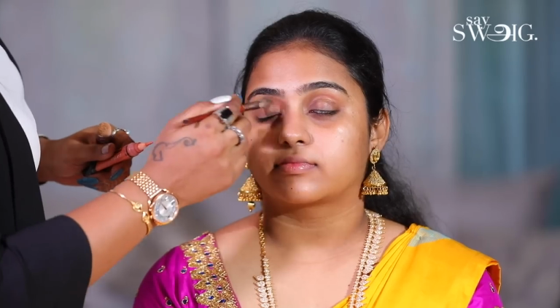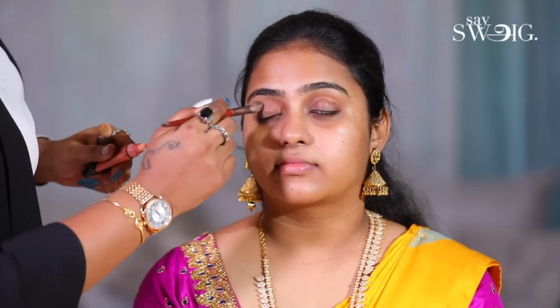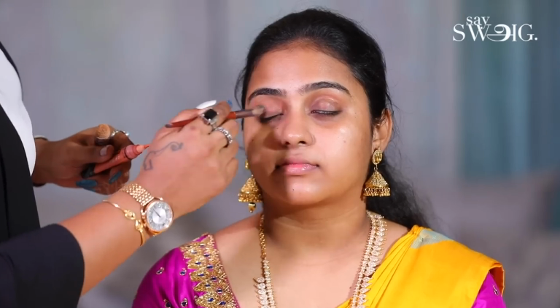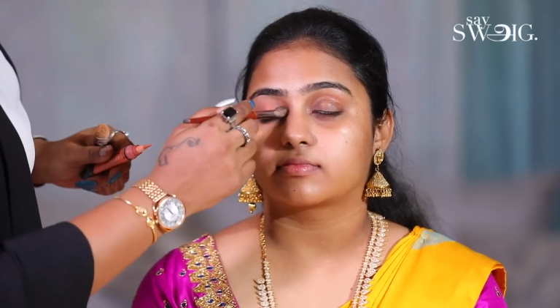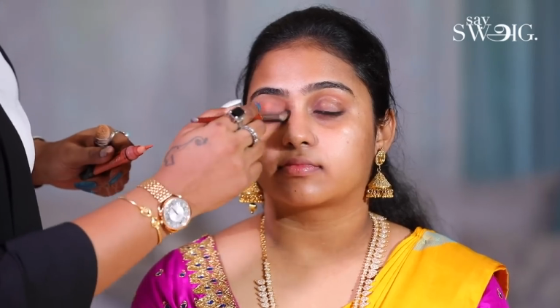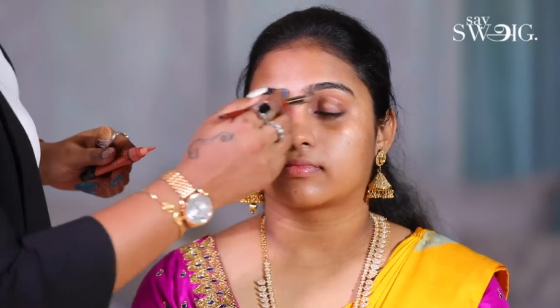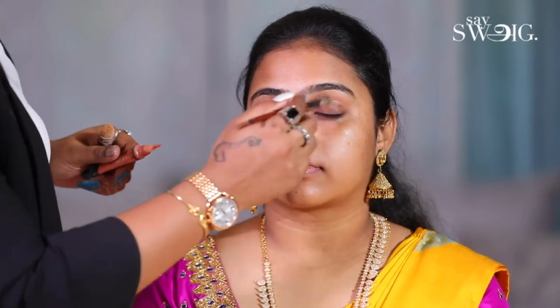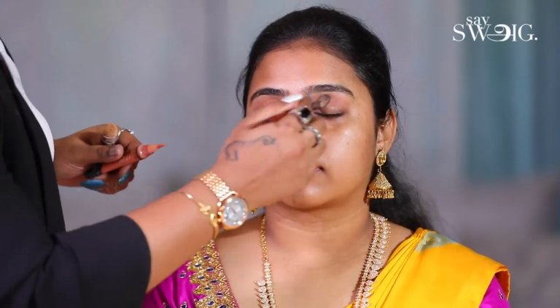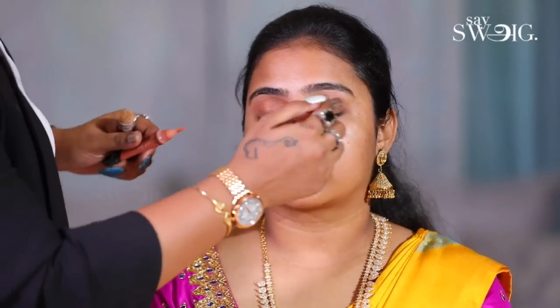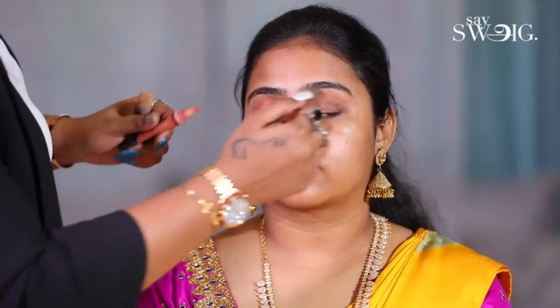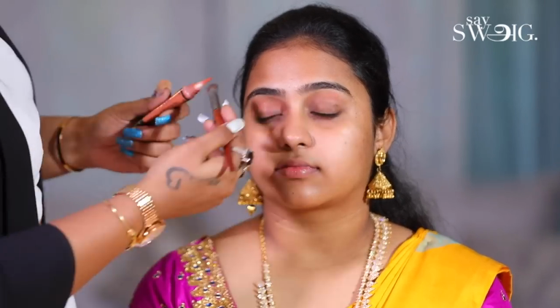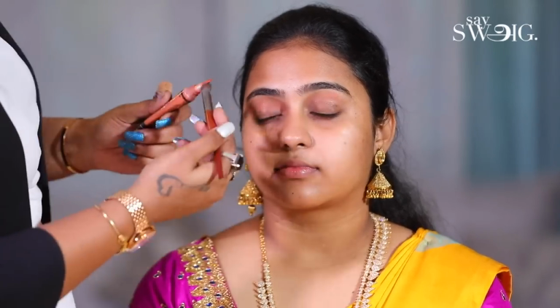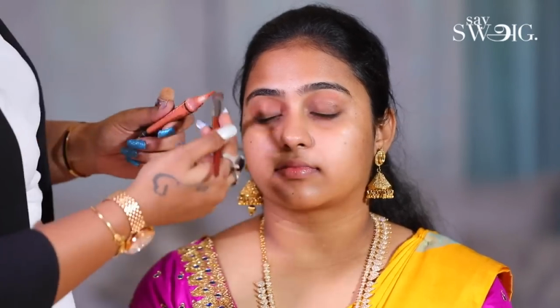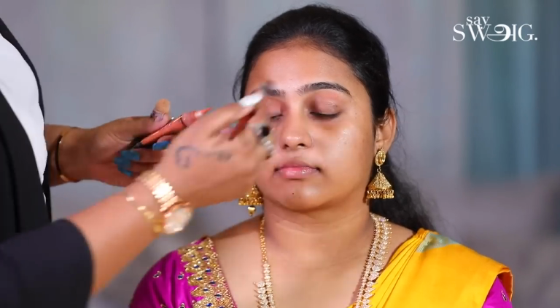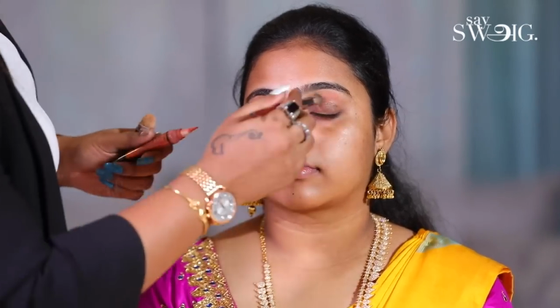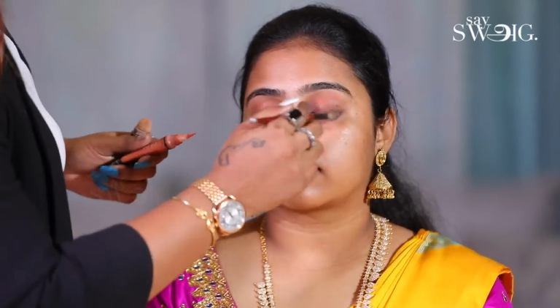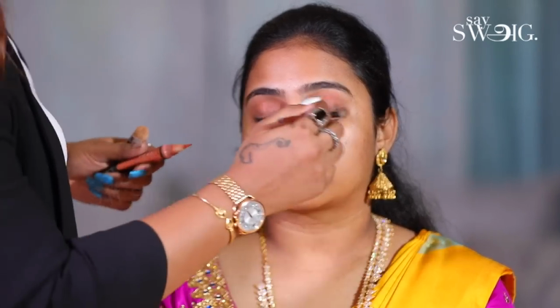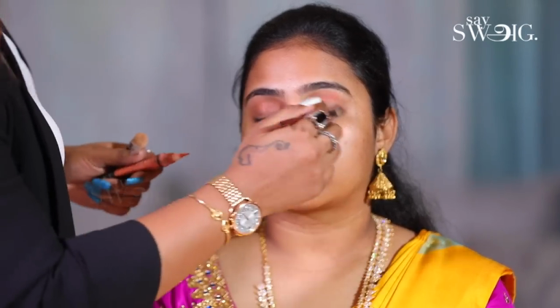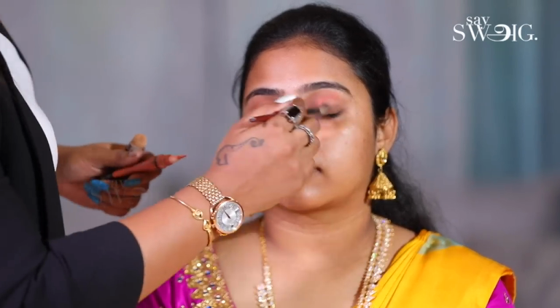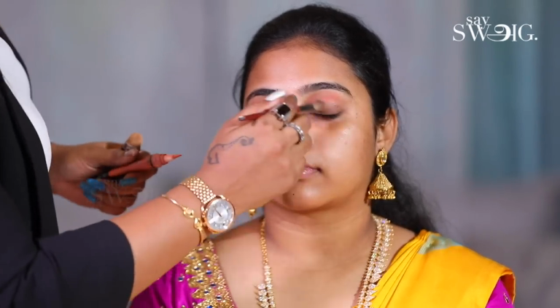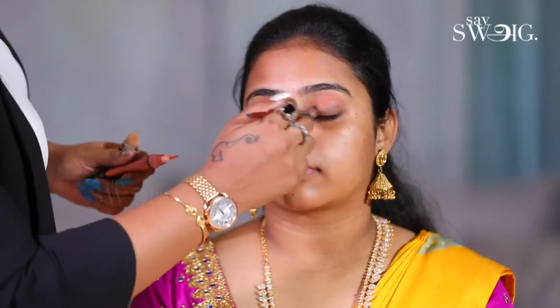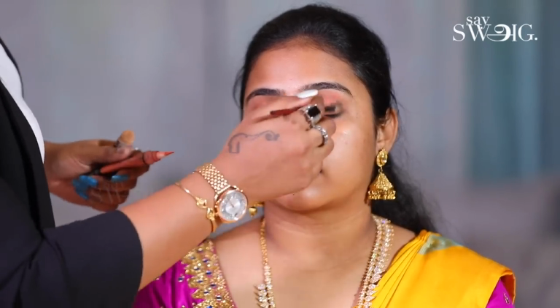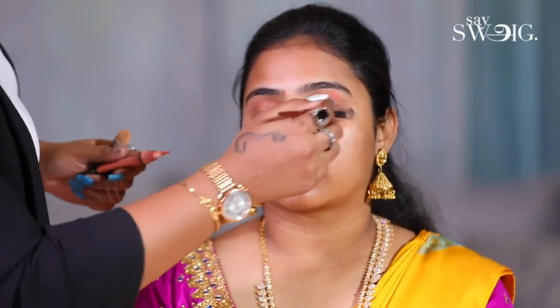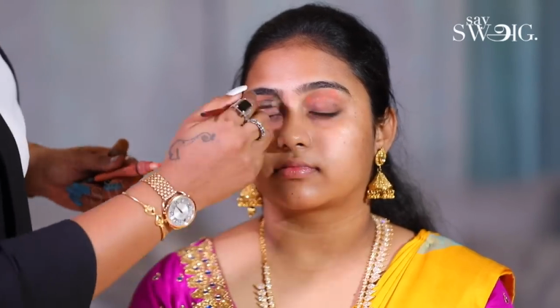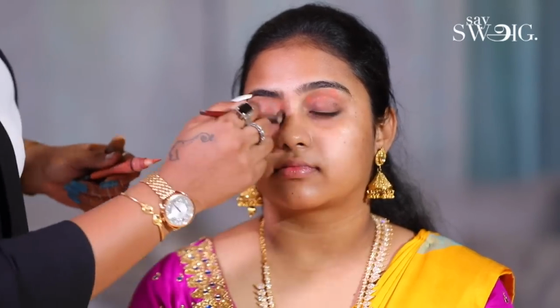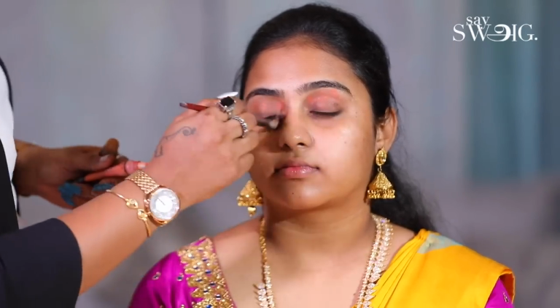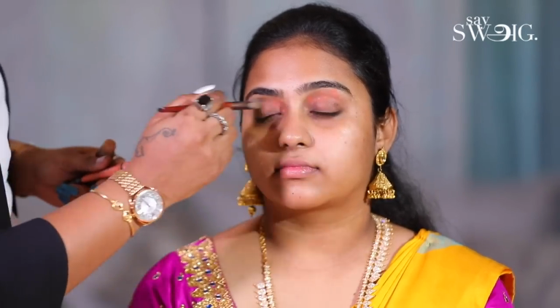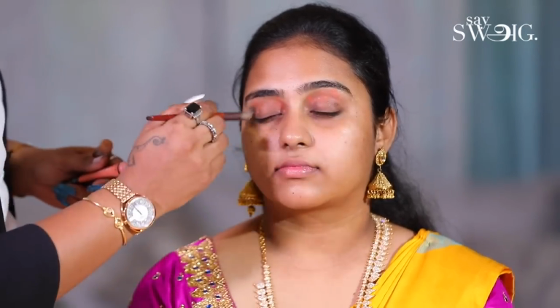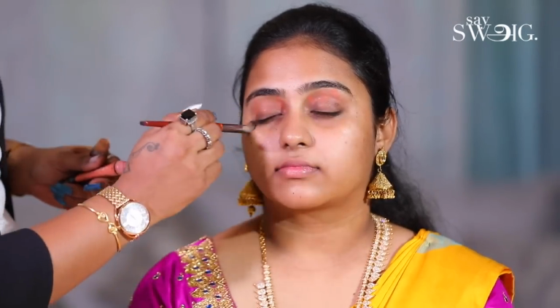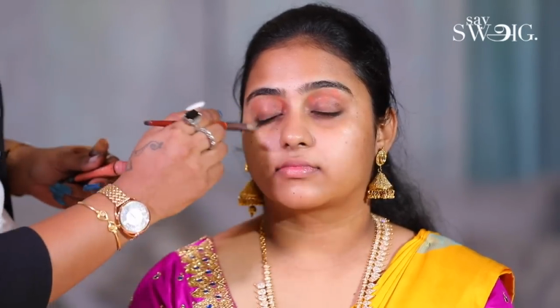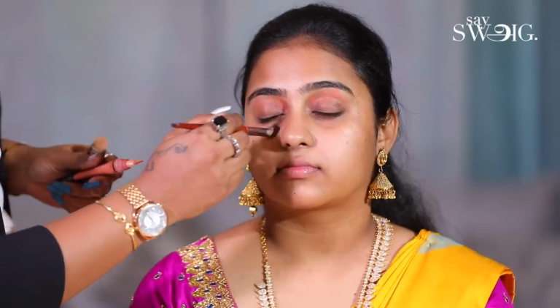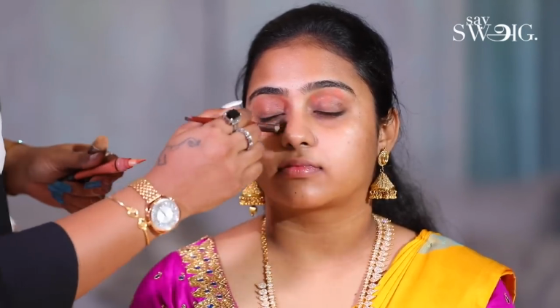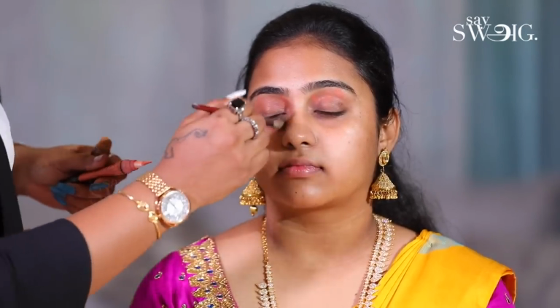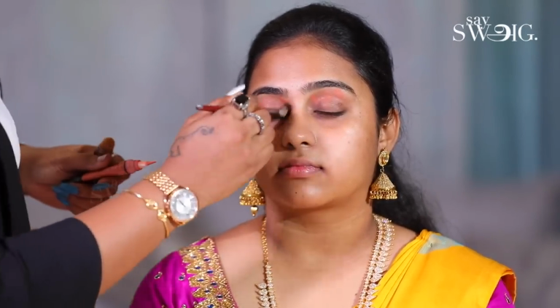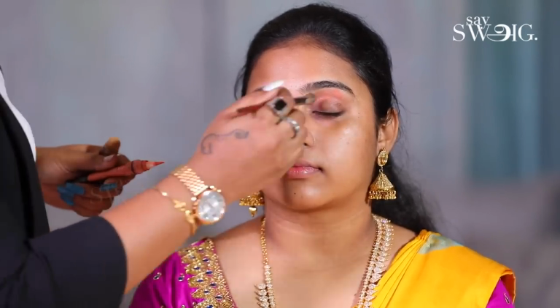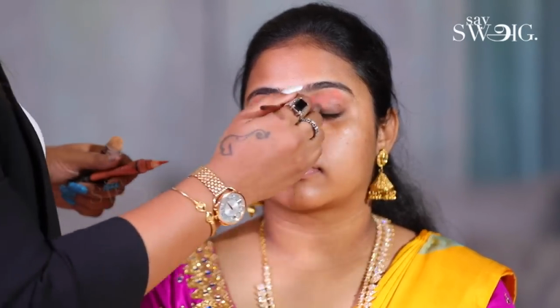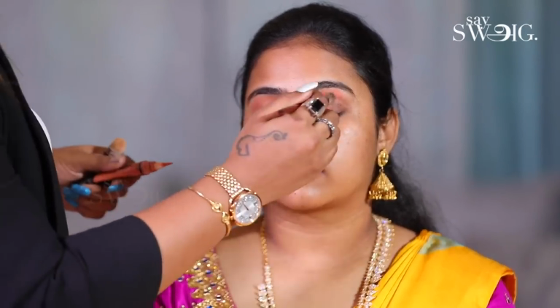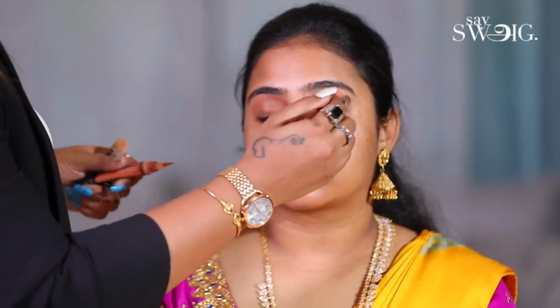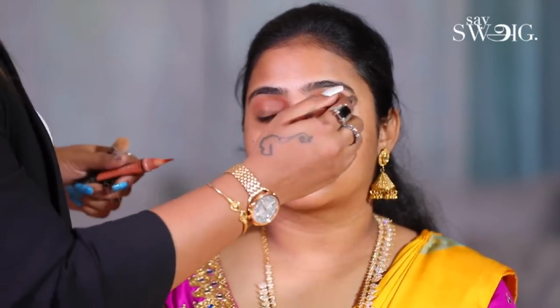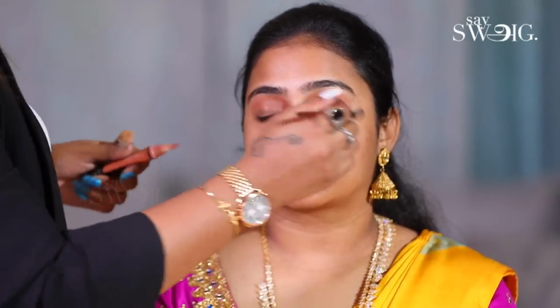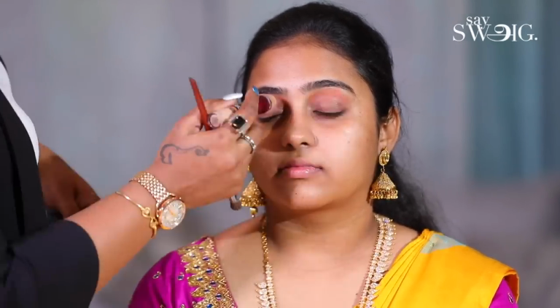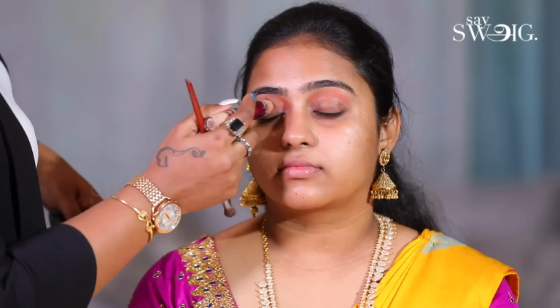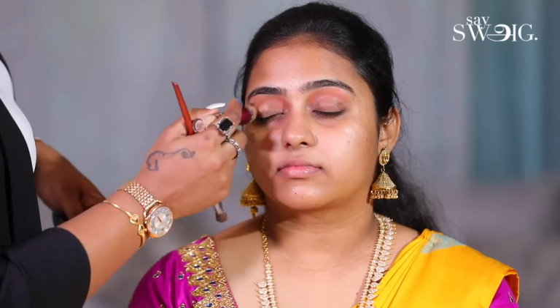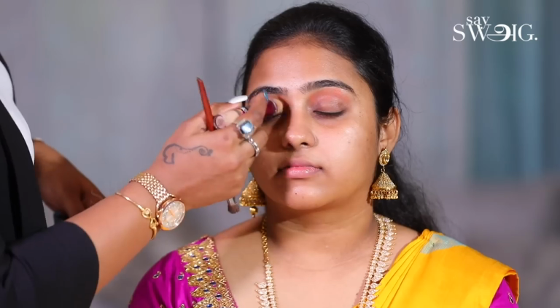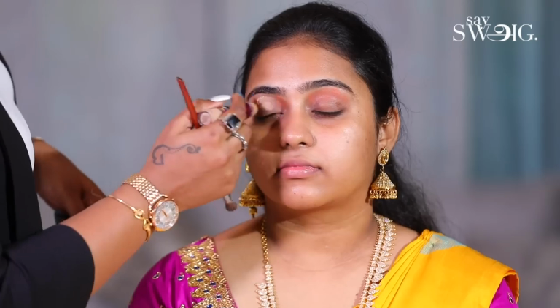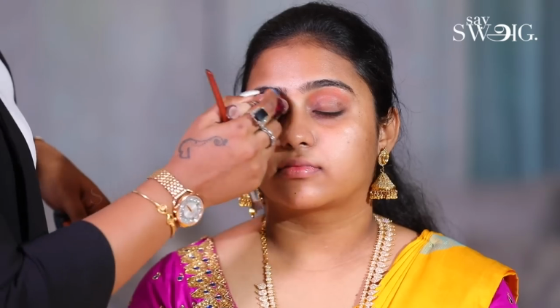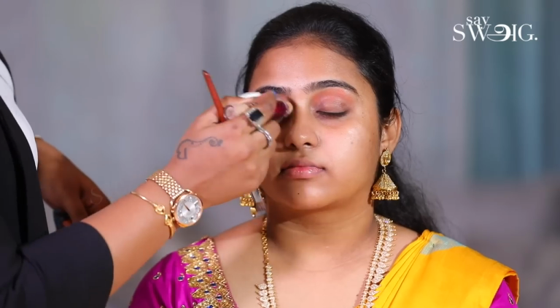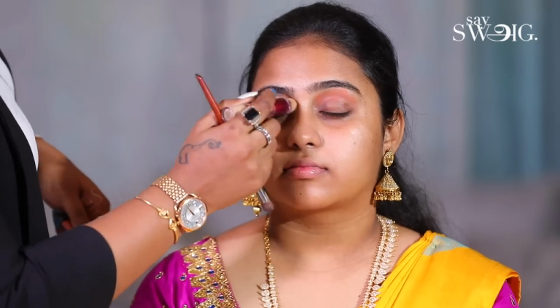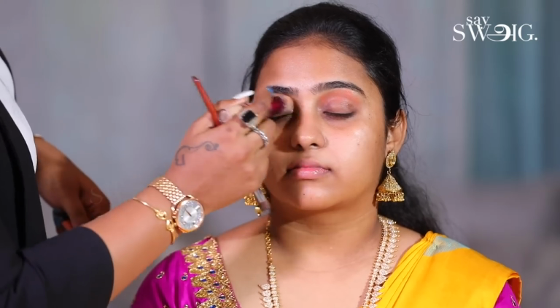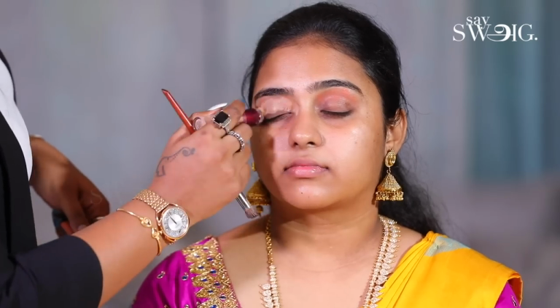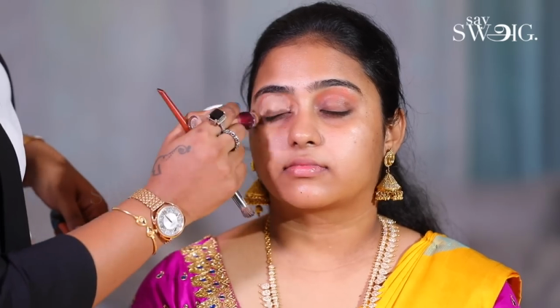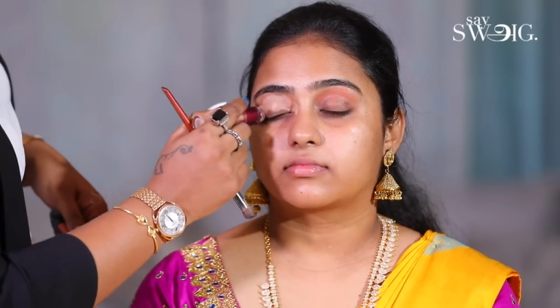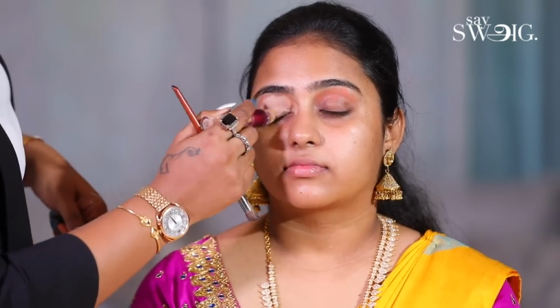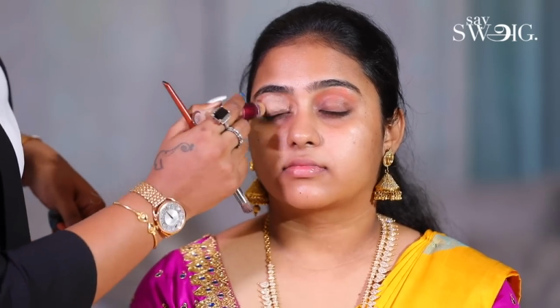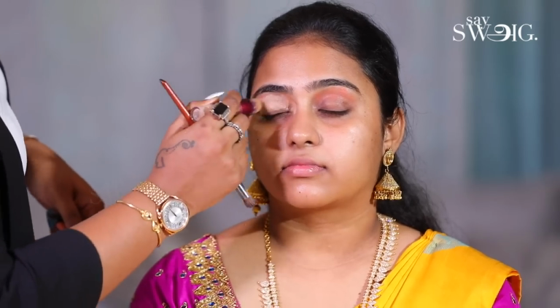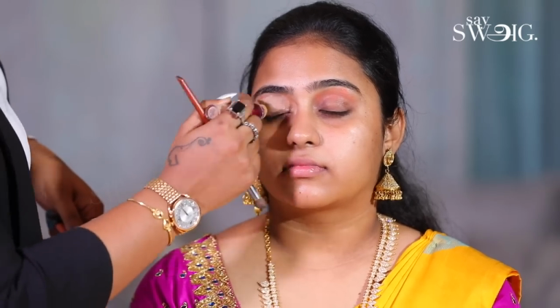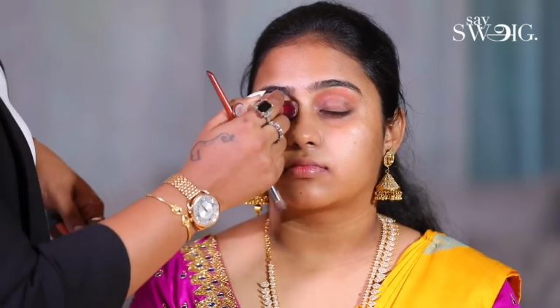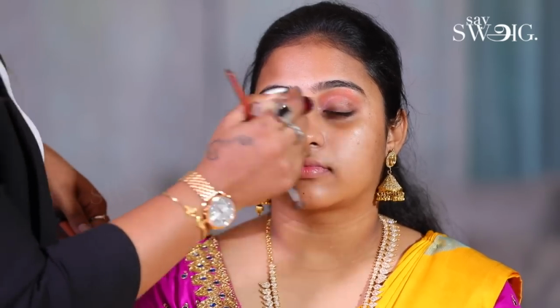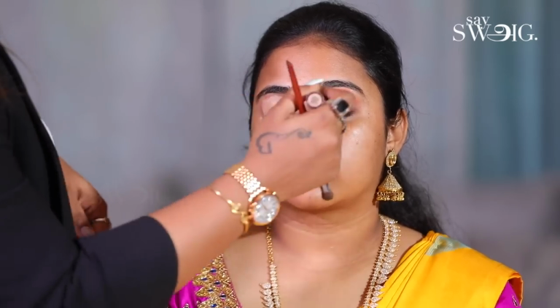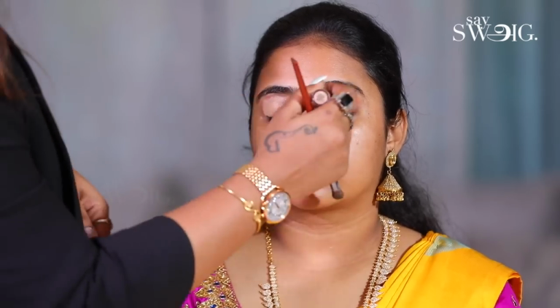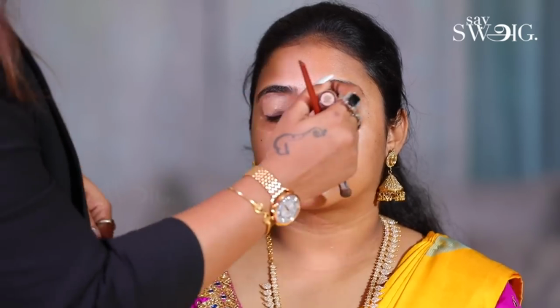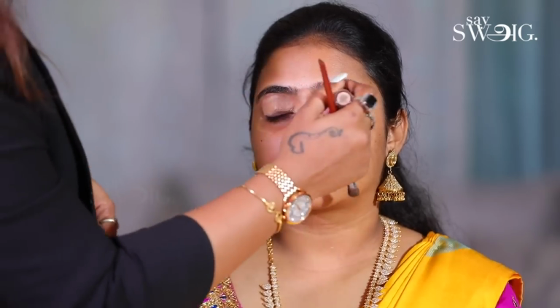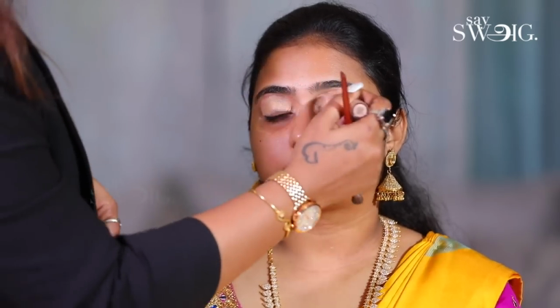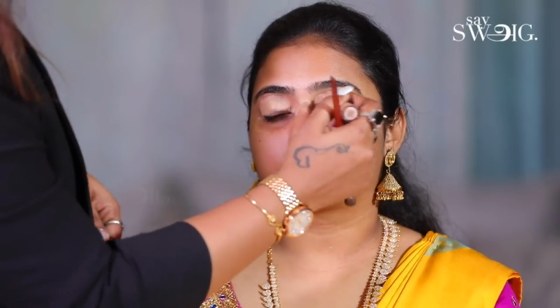Now, we use orange color because you have a dark circle. On that, we use concealer.